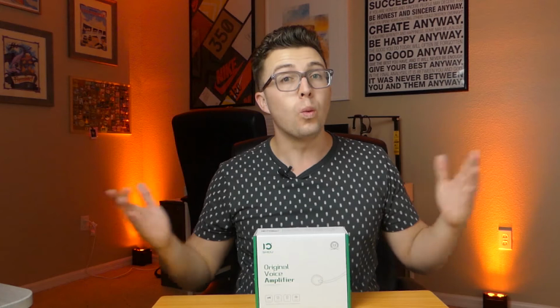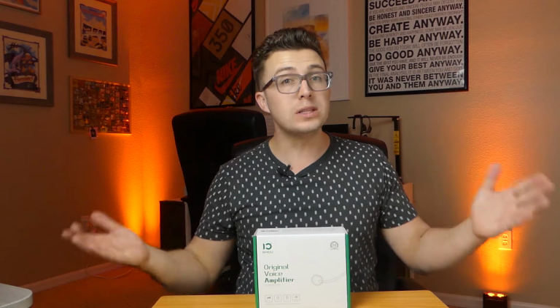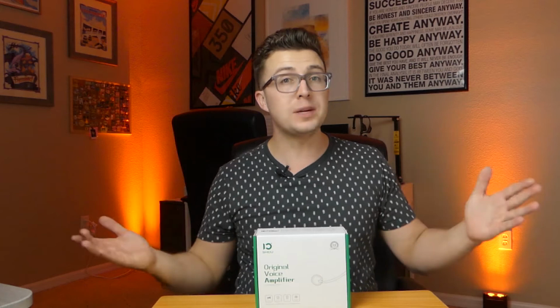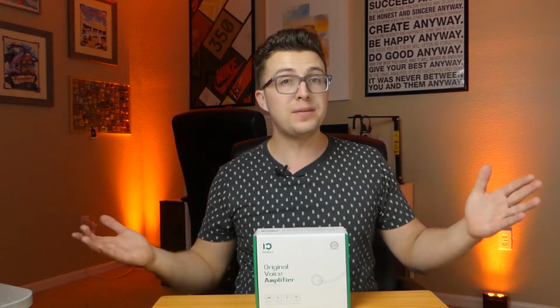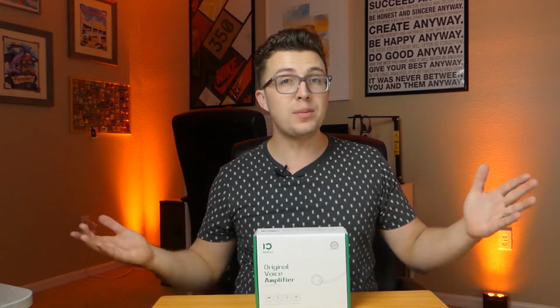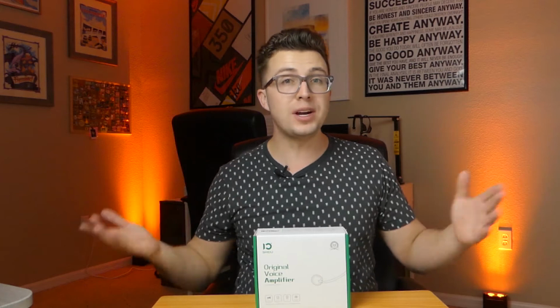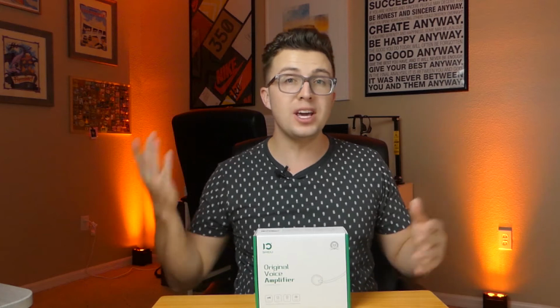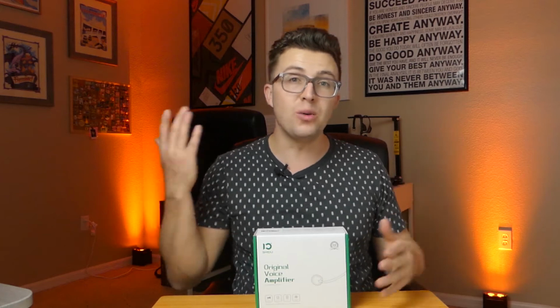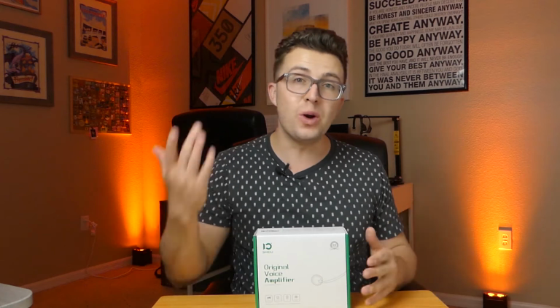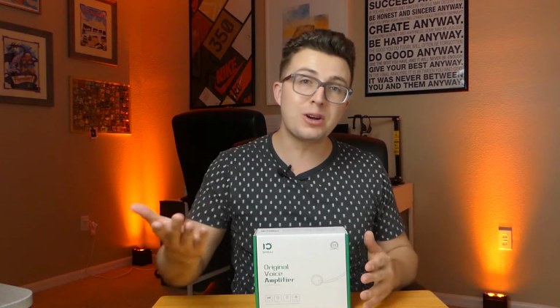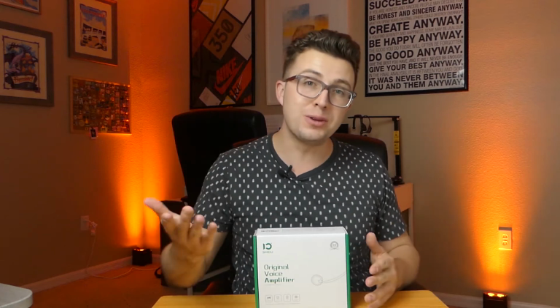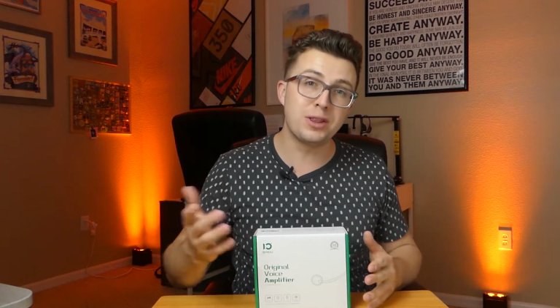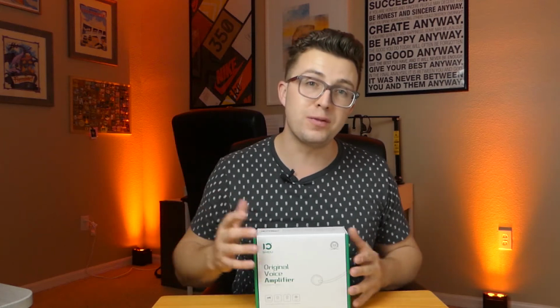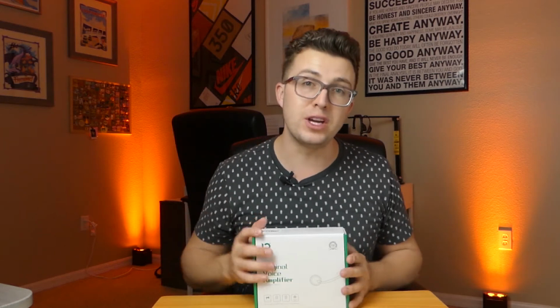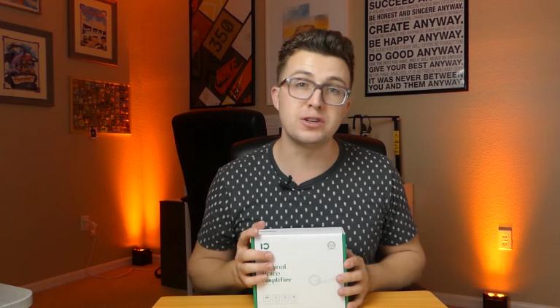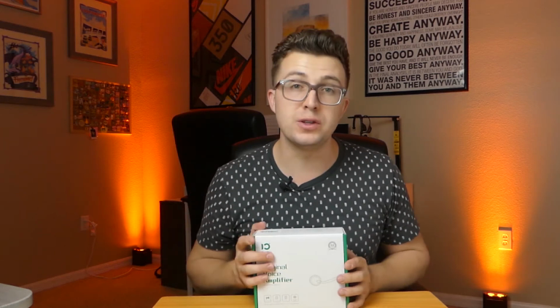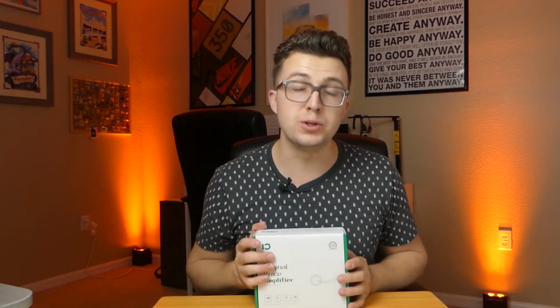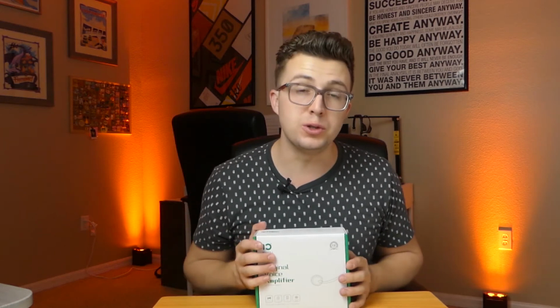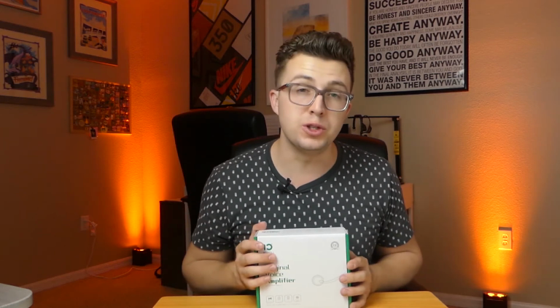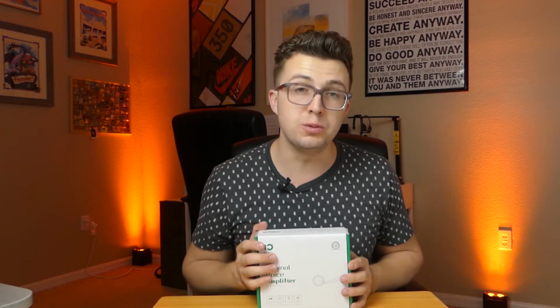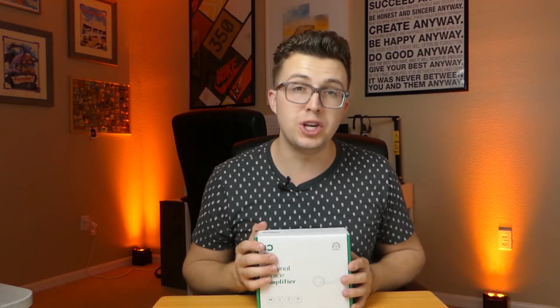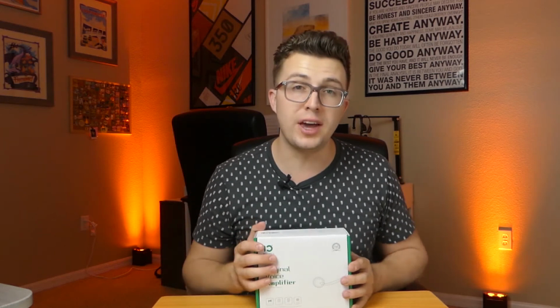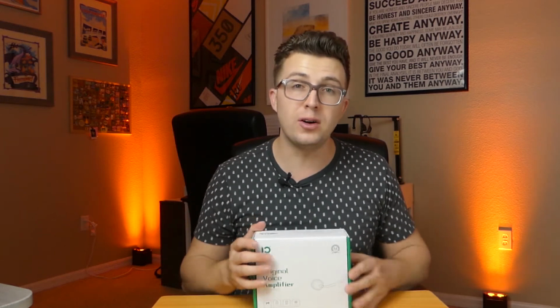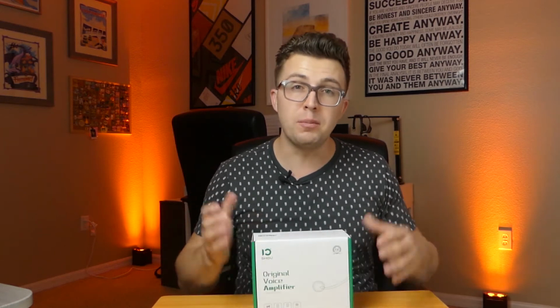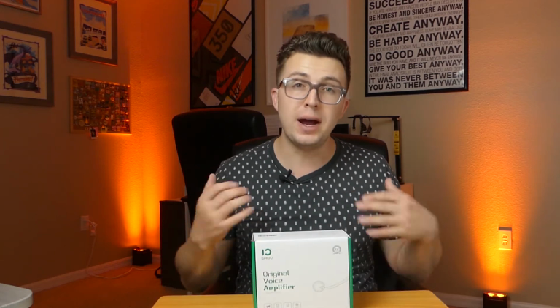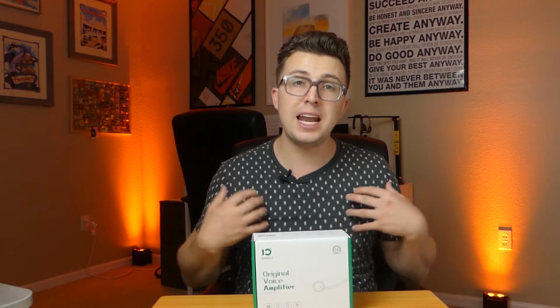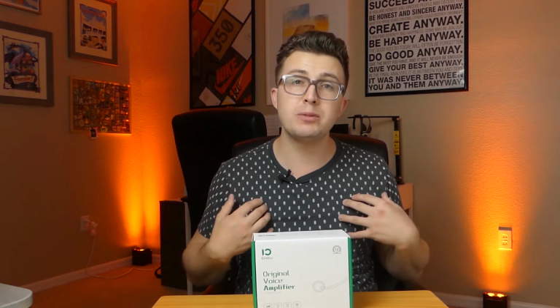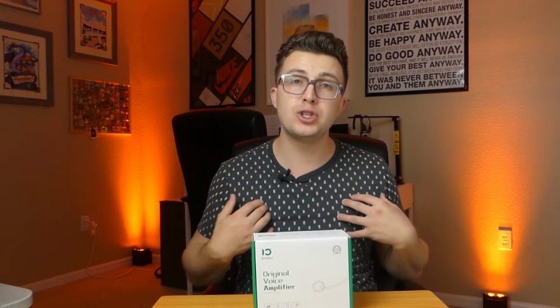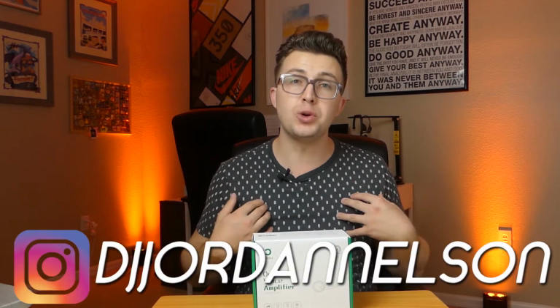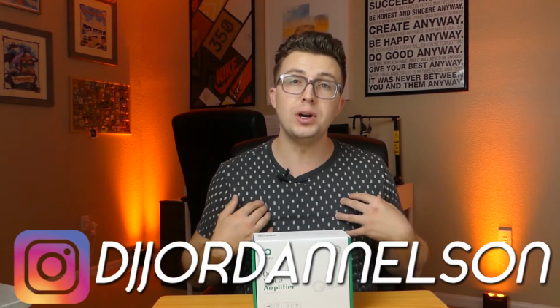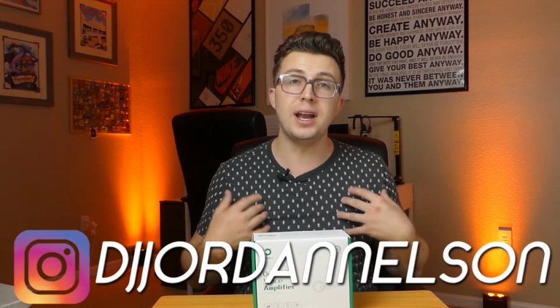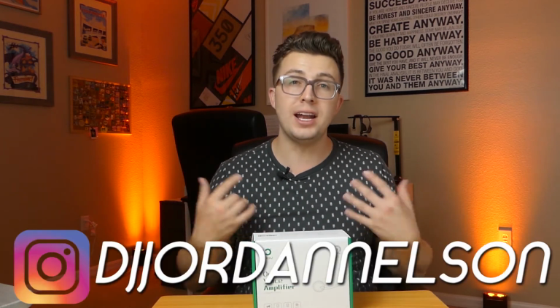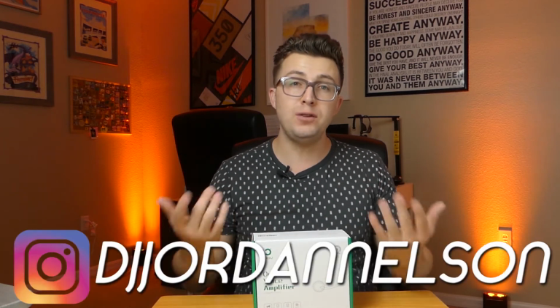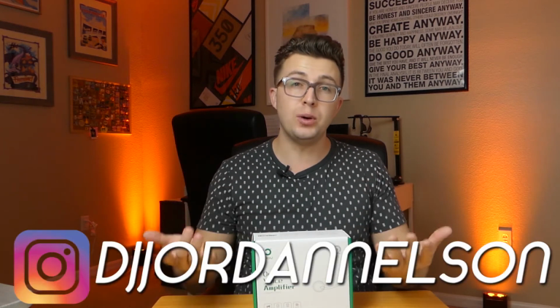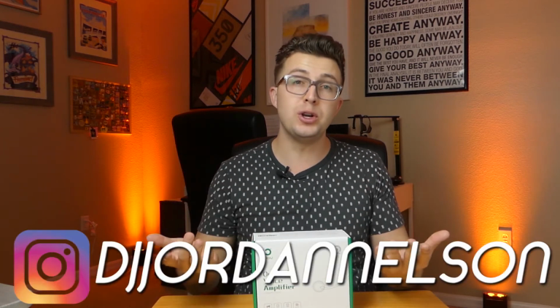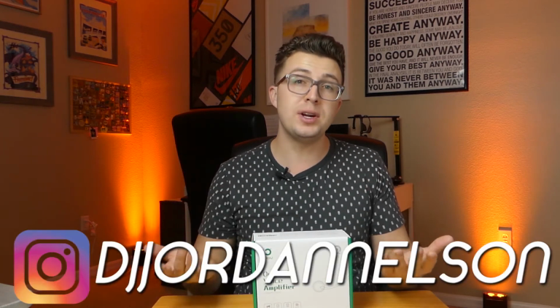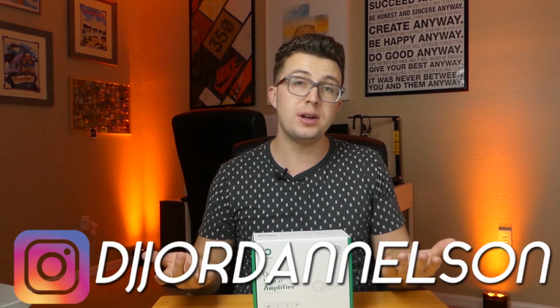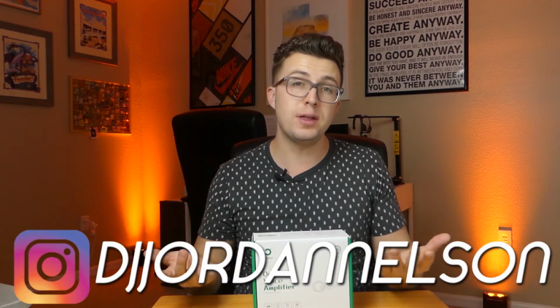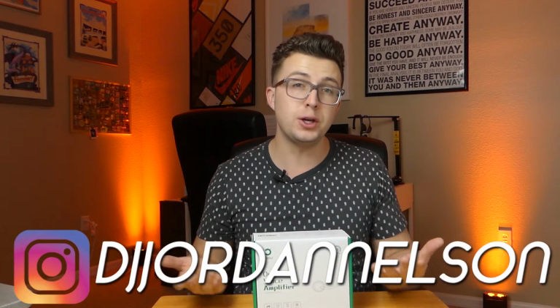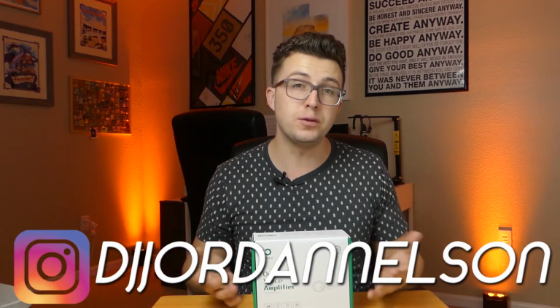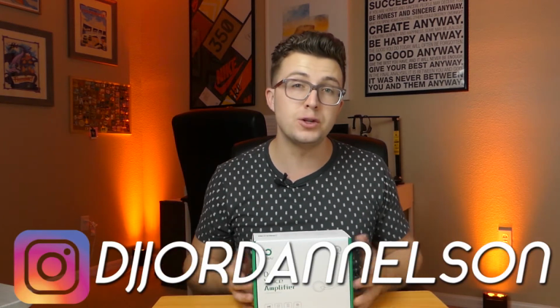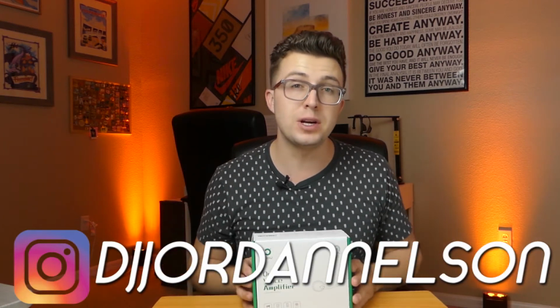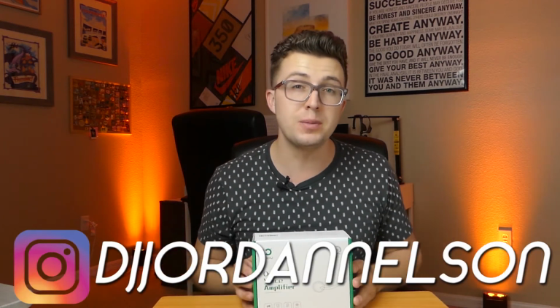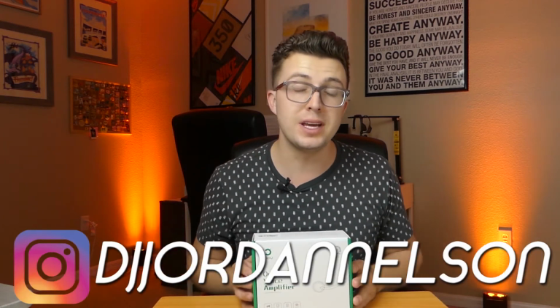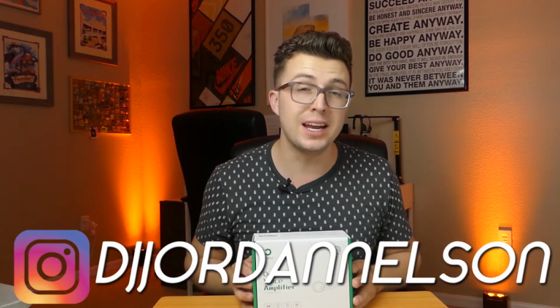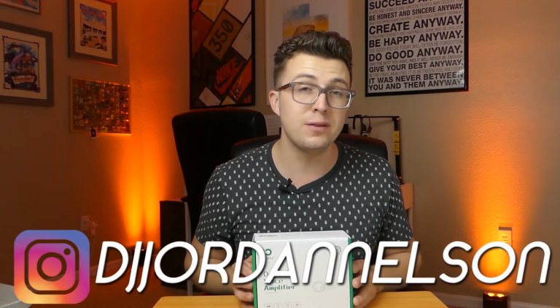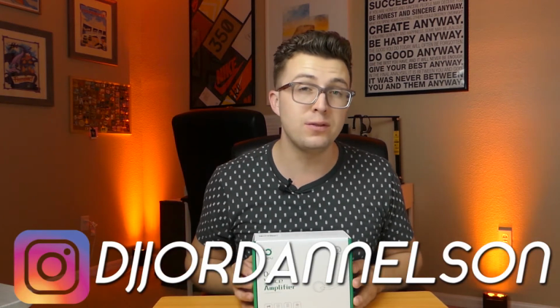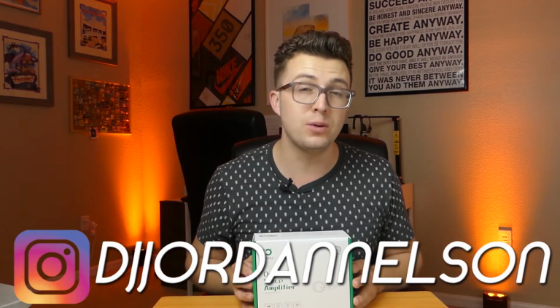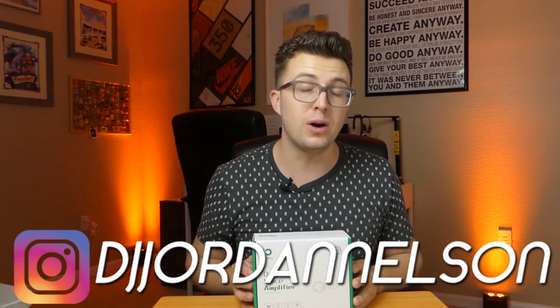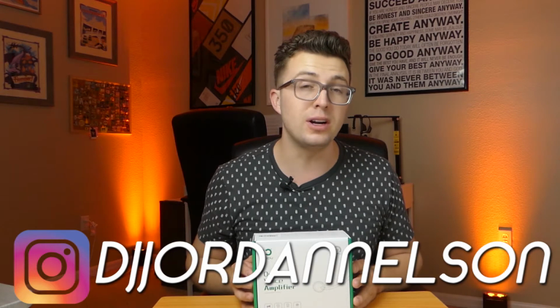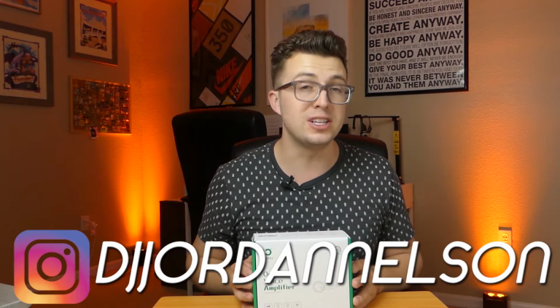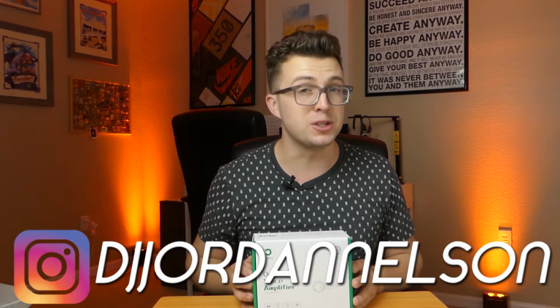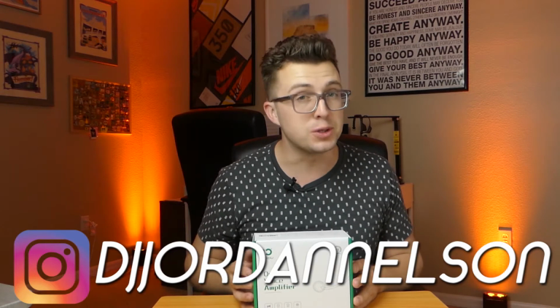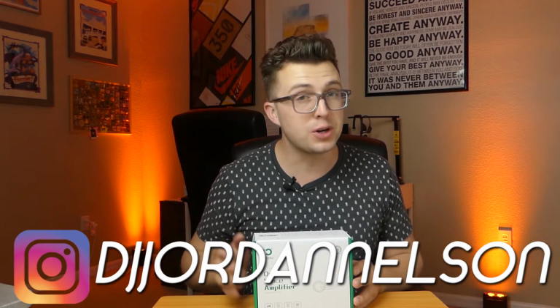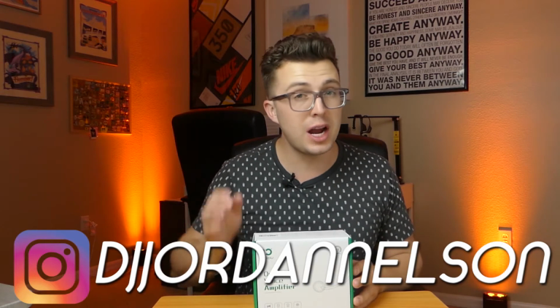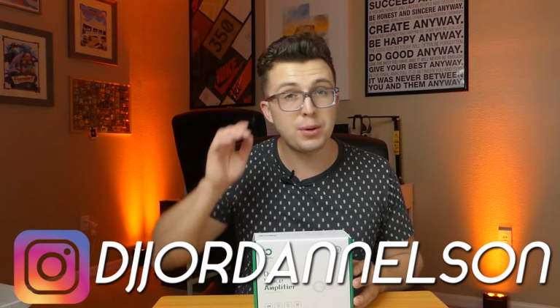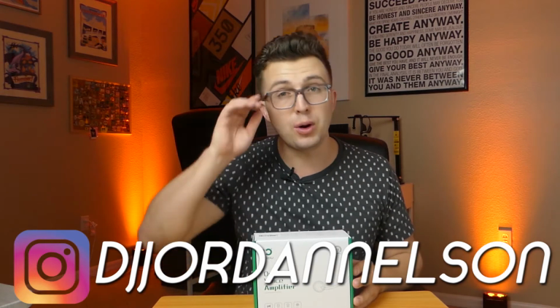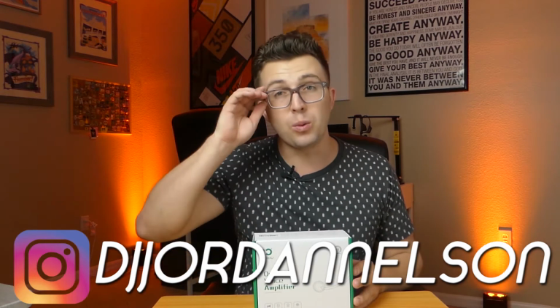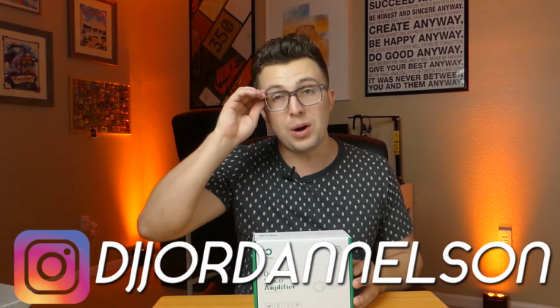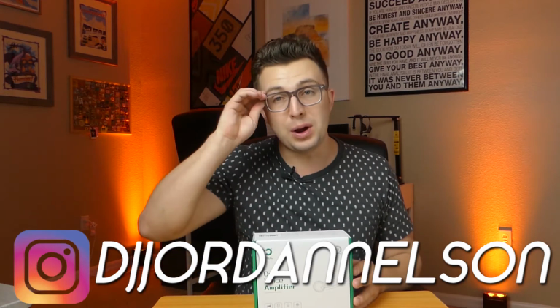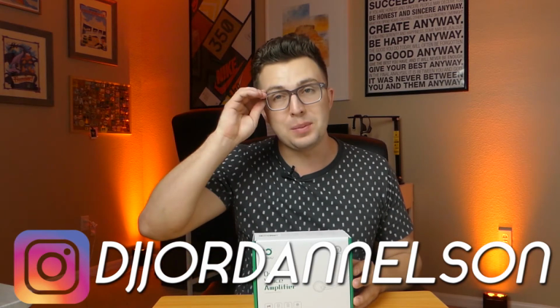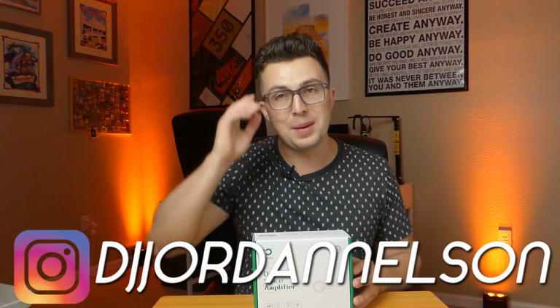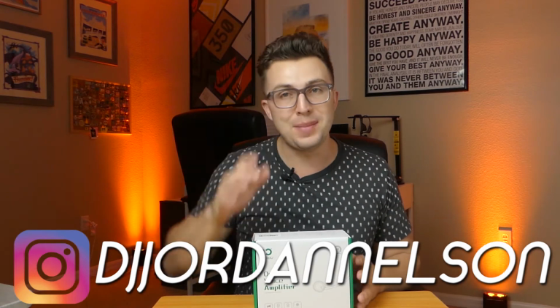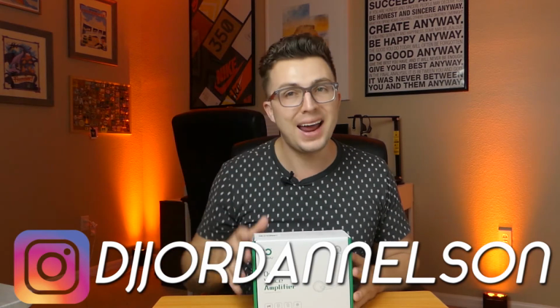What's up everybody? Welcome to the Phage Reviews YouTube channel. My name is Jordan and if you are new here, thank you for joining me and if you are a subscriber, welcome back.